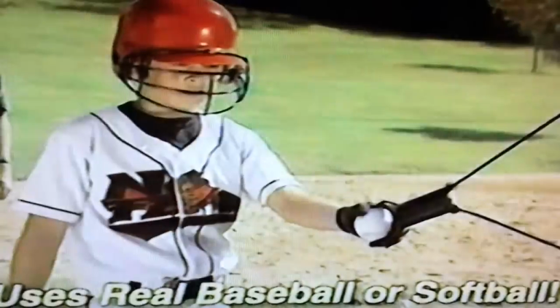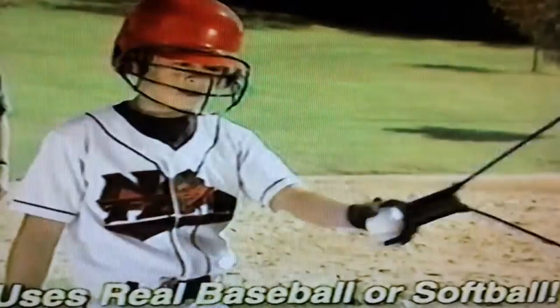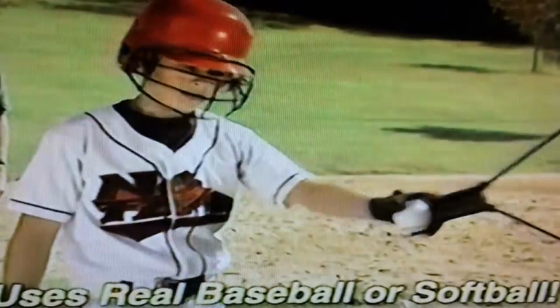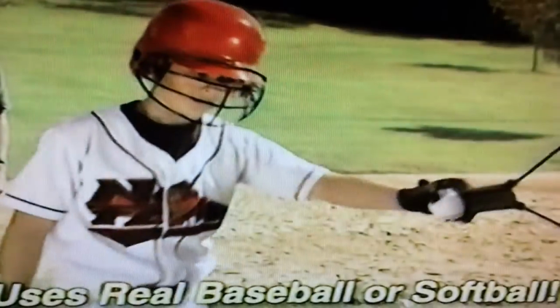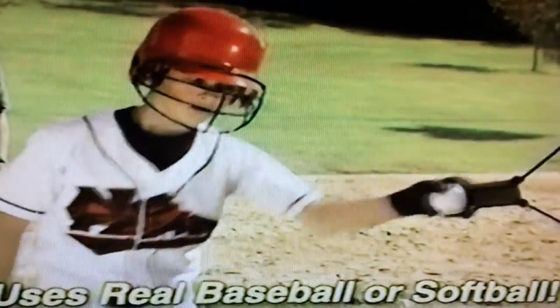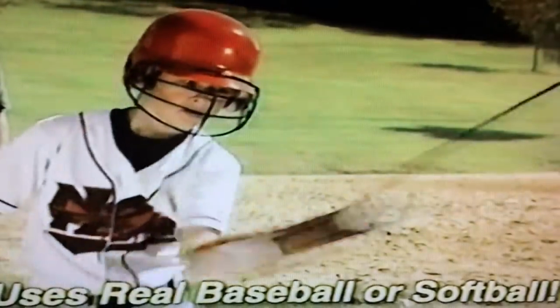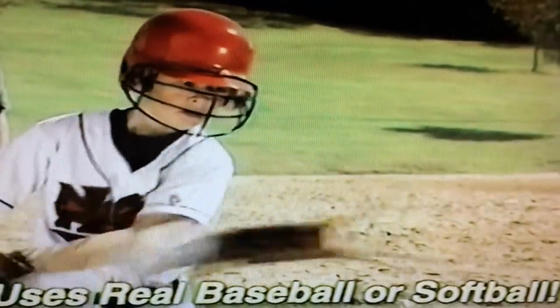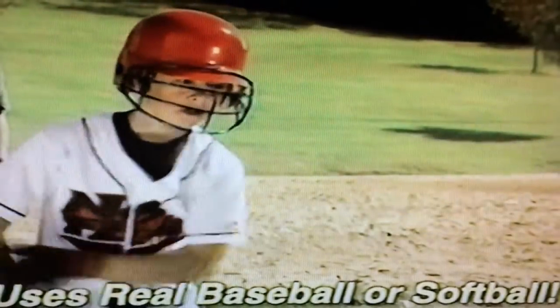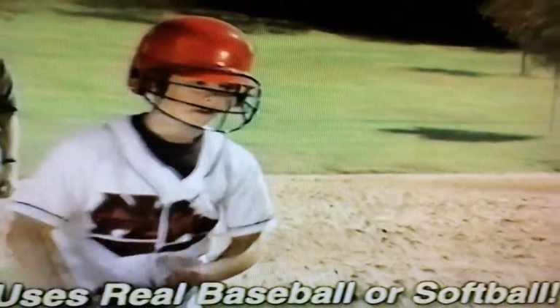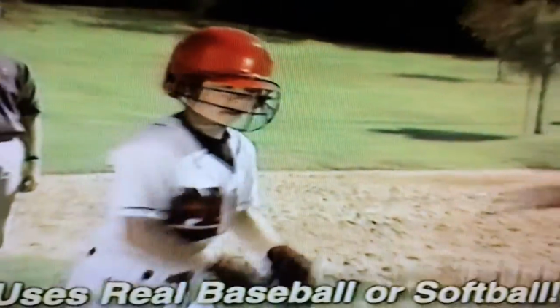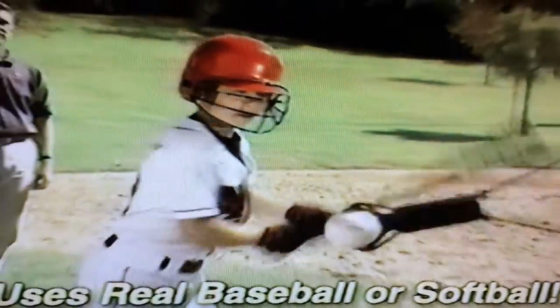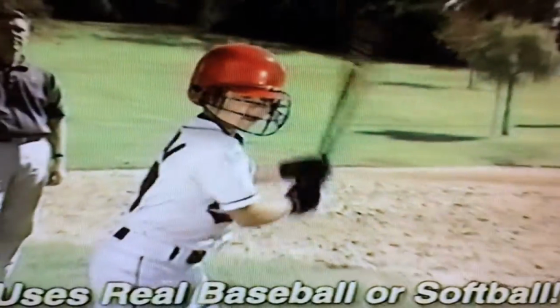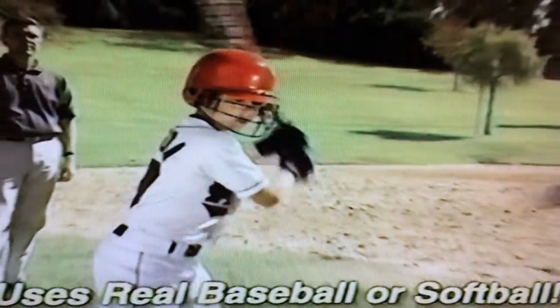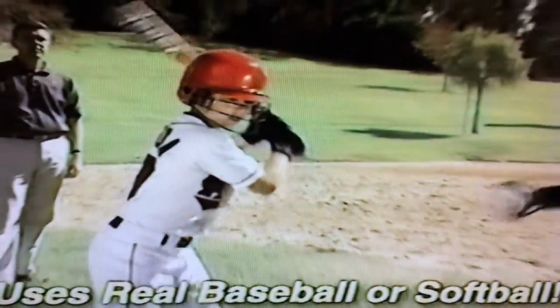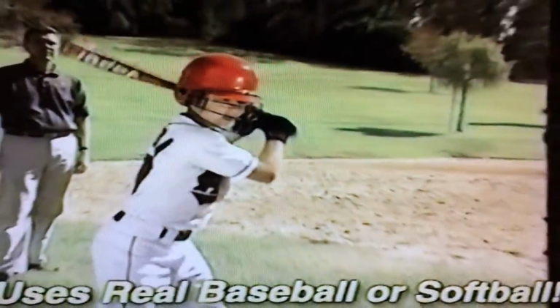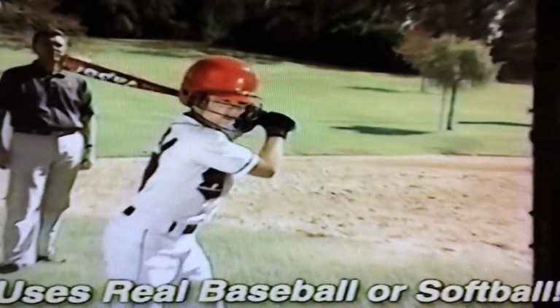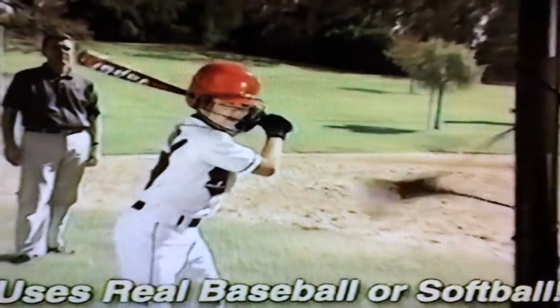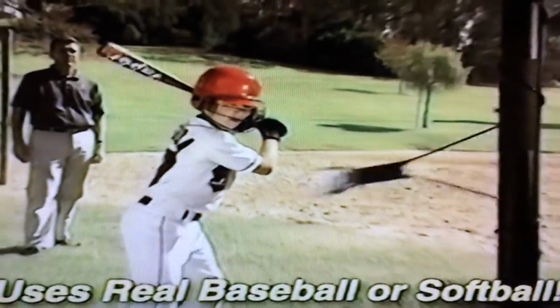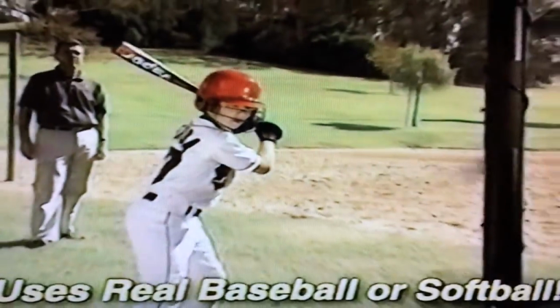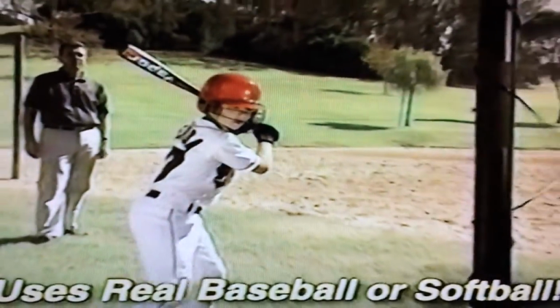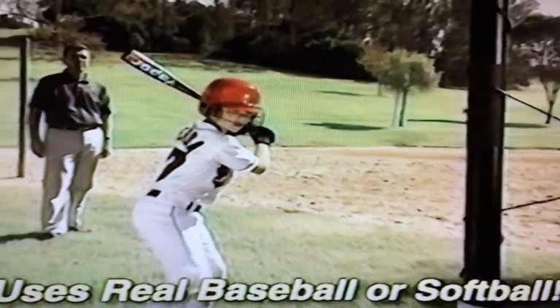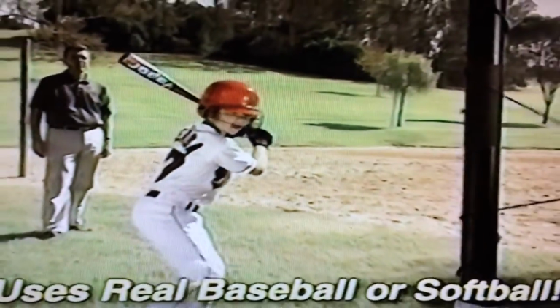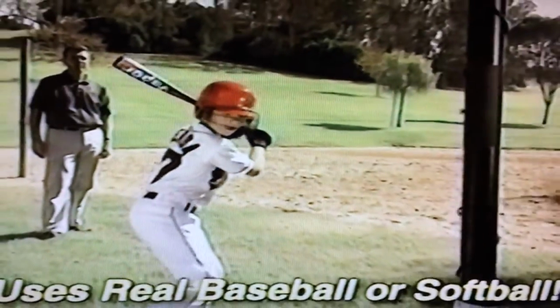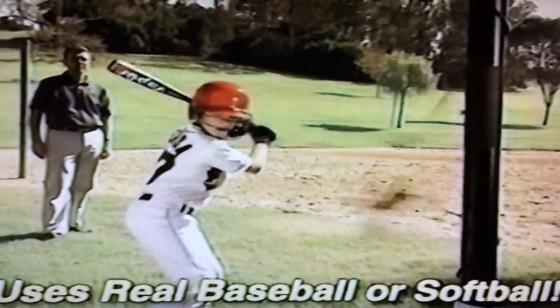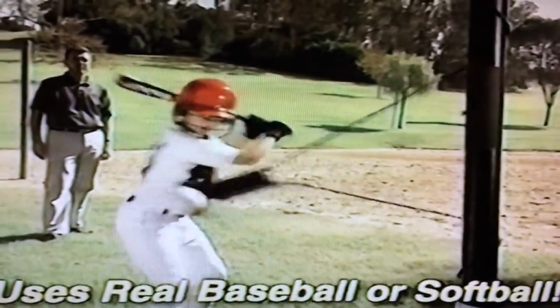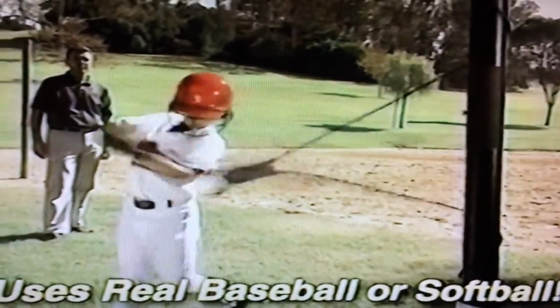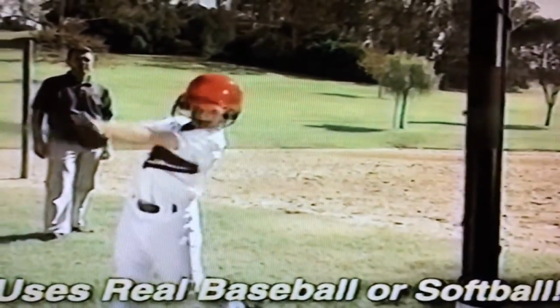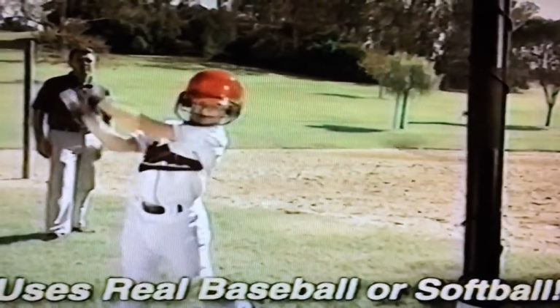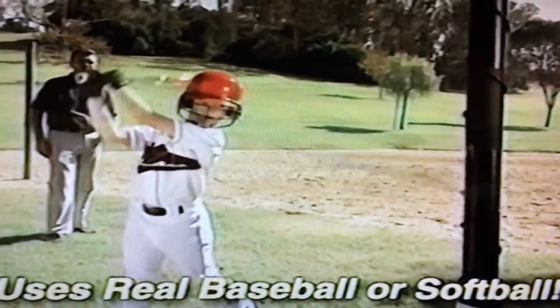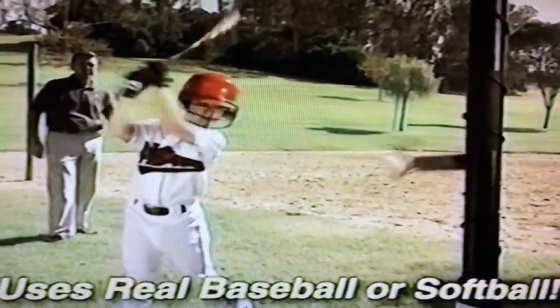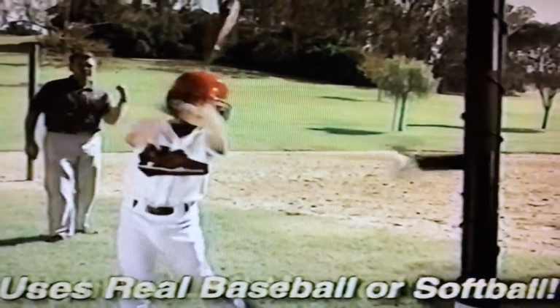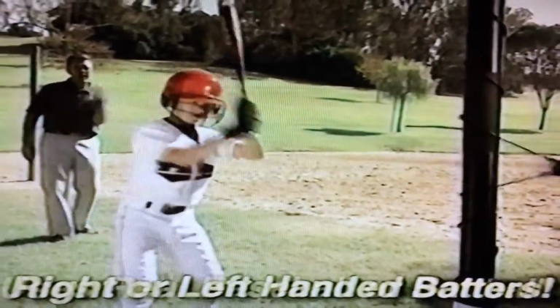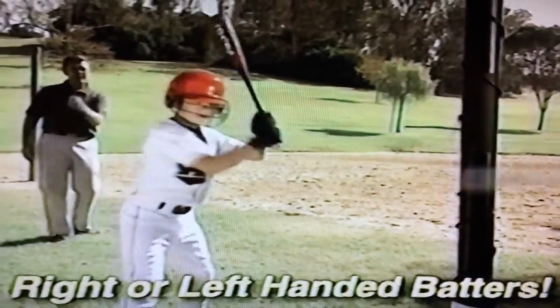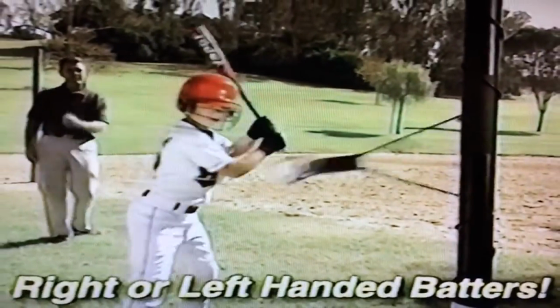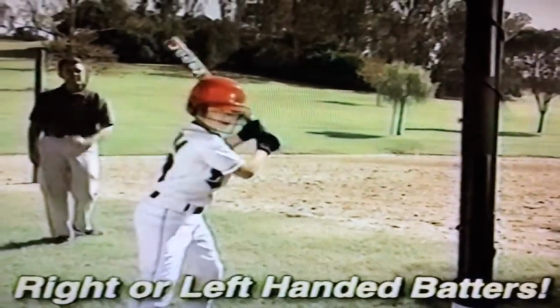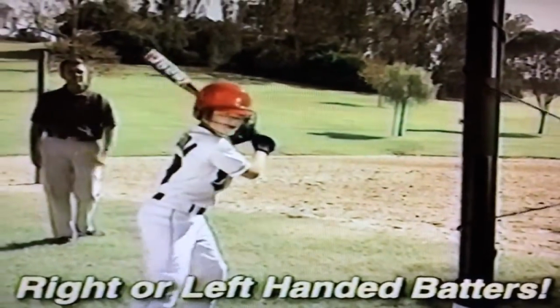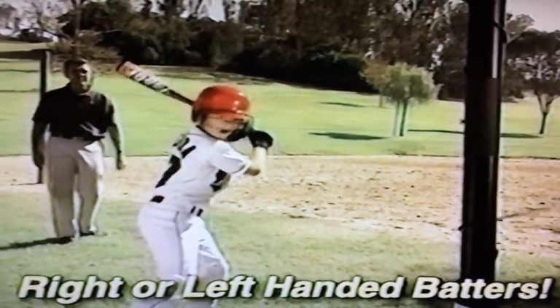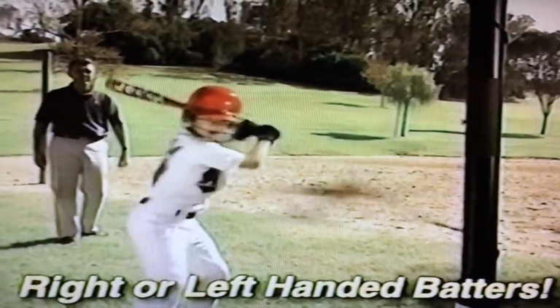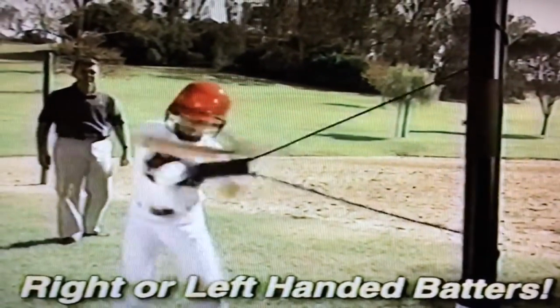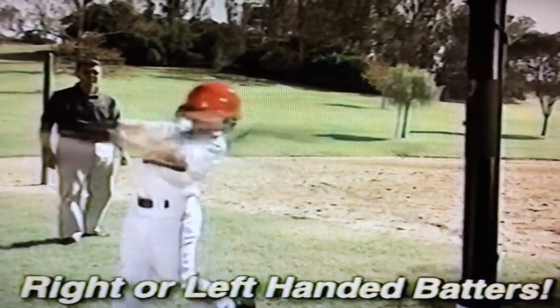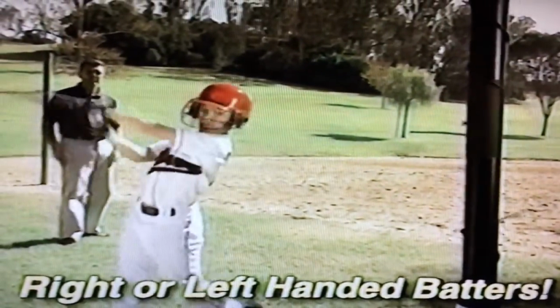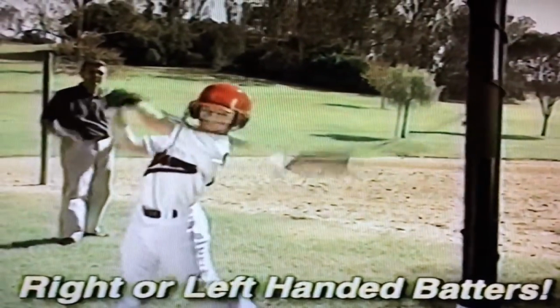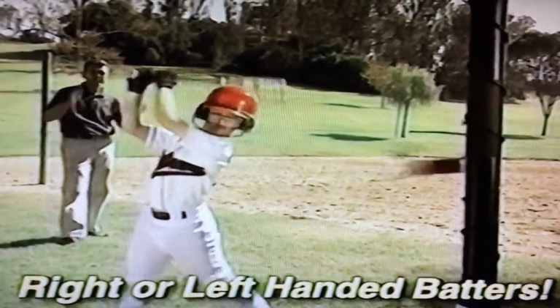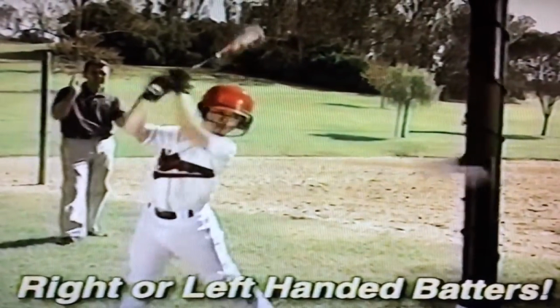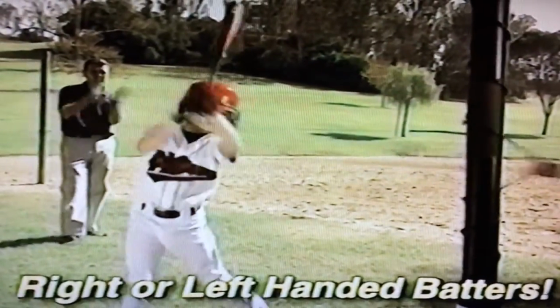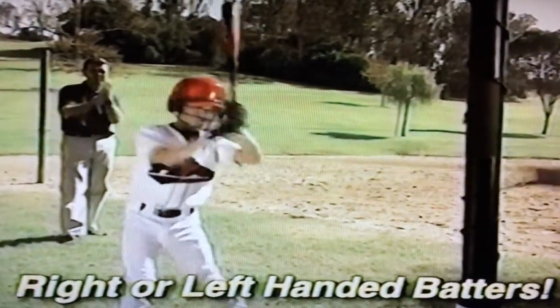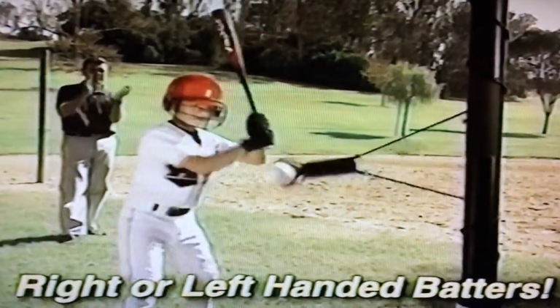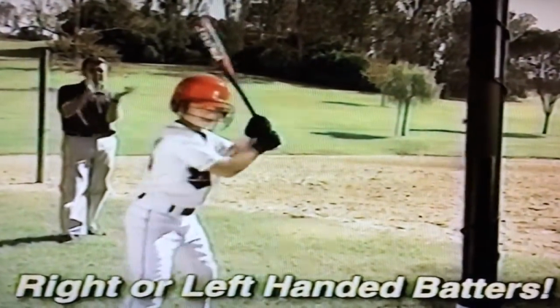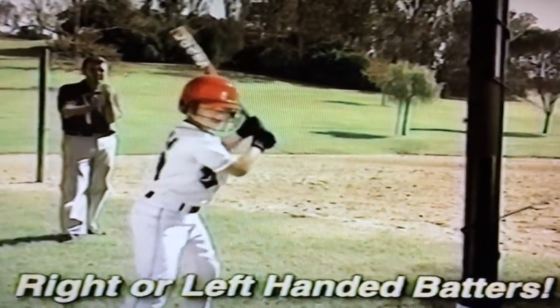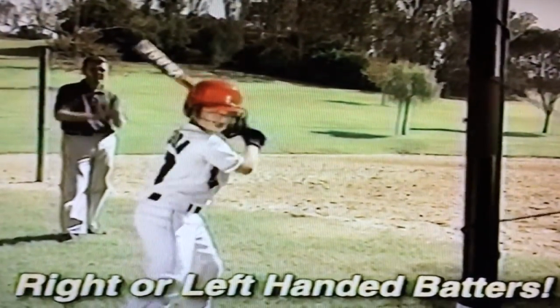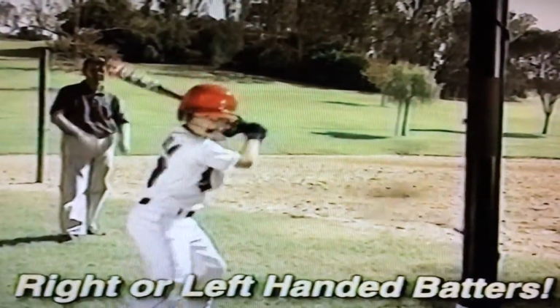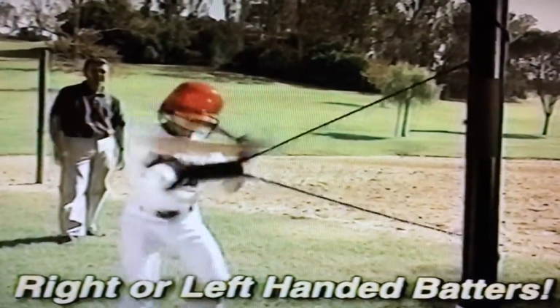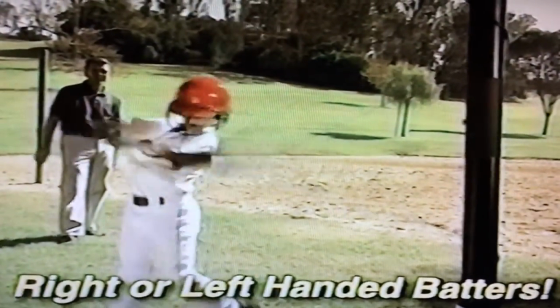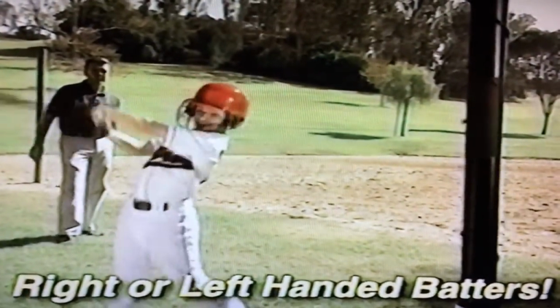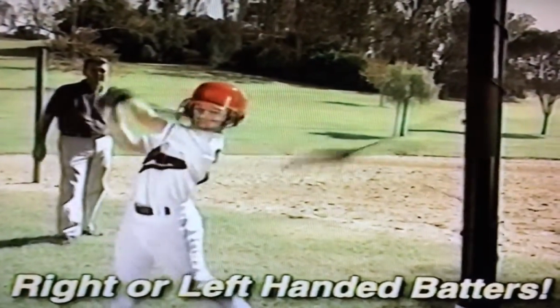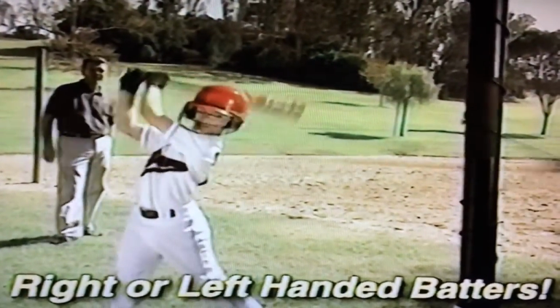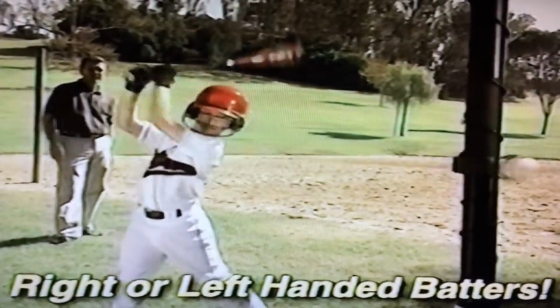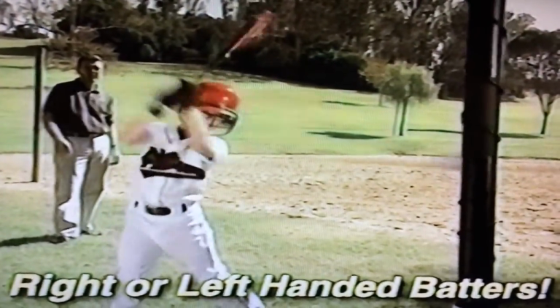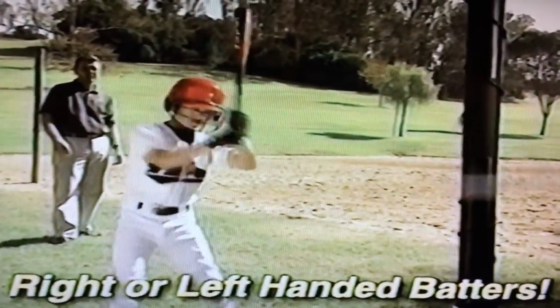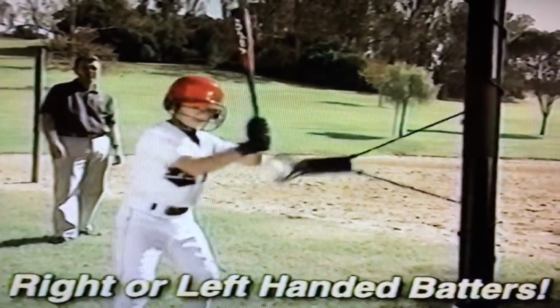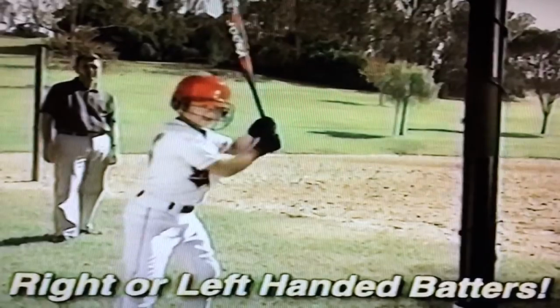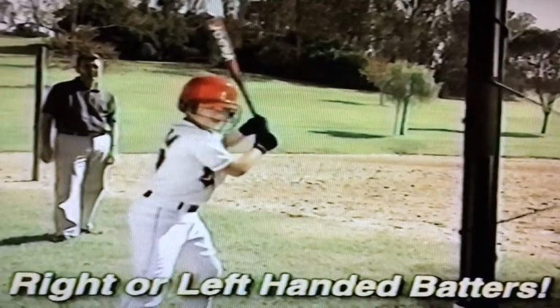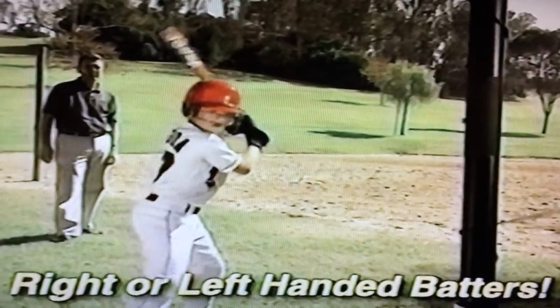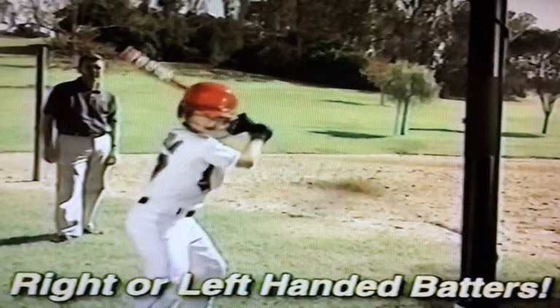Throw the ball away from you. And here's the pitch. Every hit winds up the Hit-Away so it pitches to you again and again.